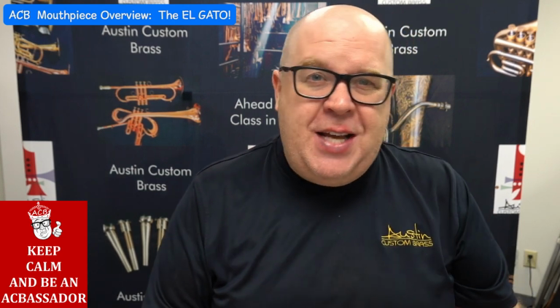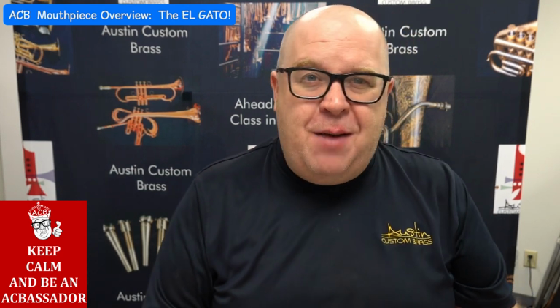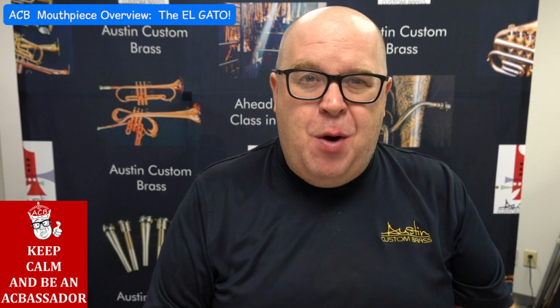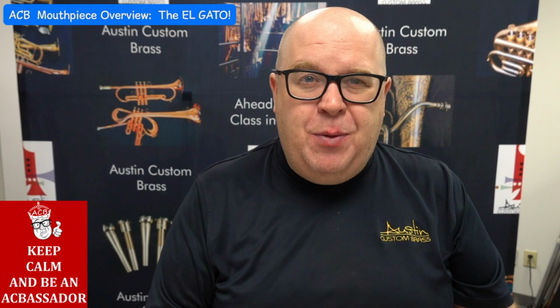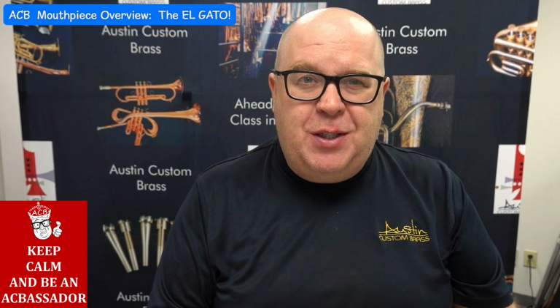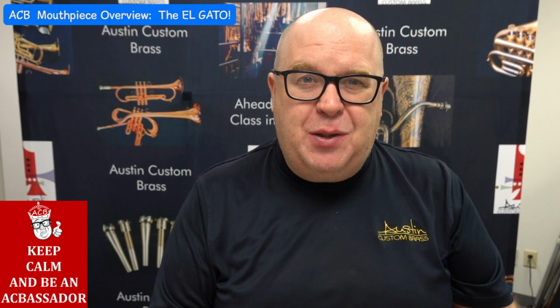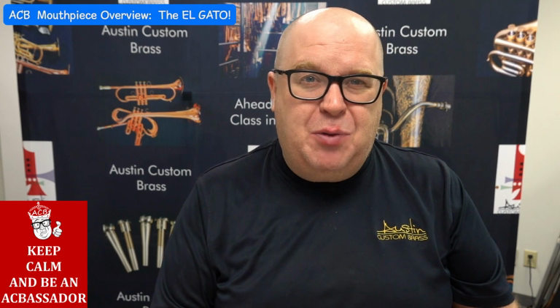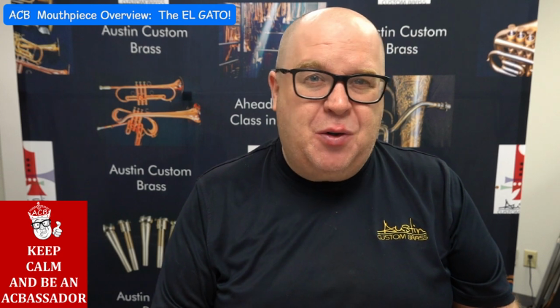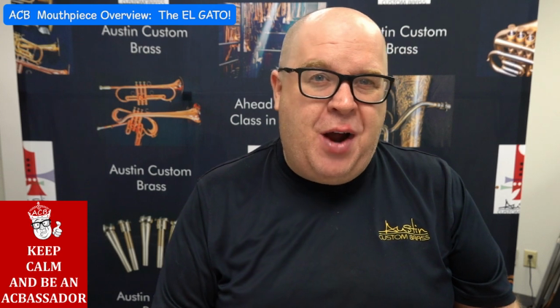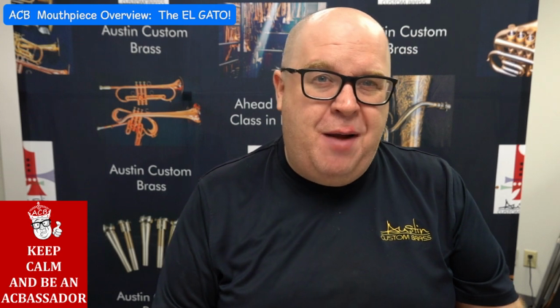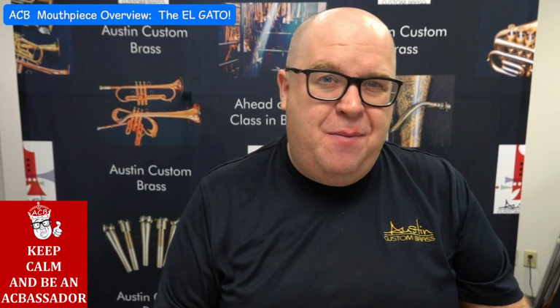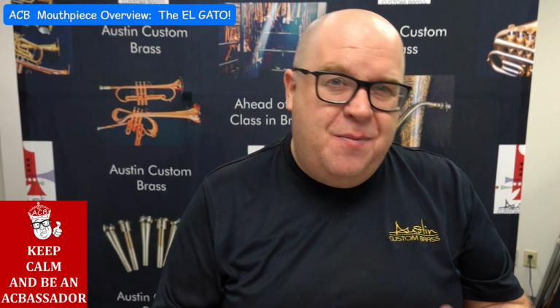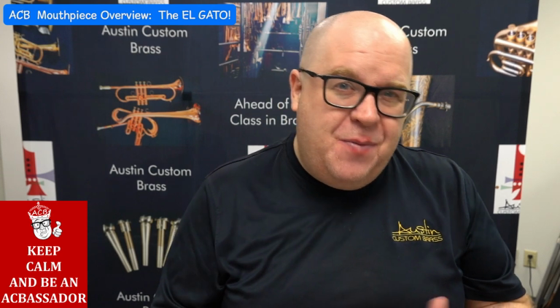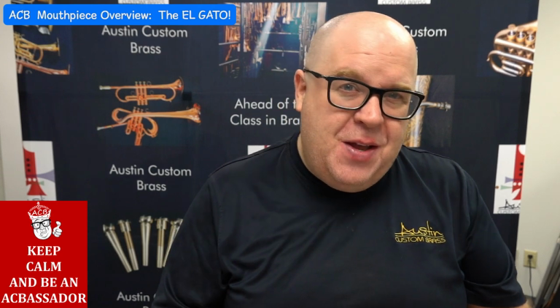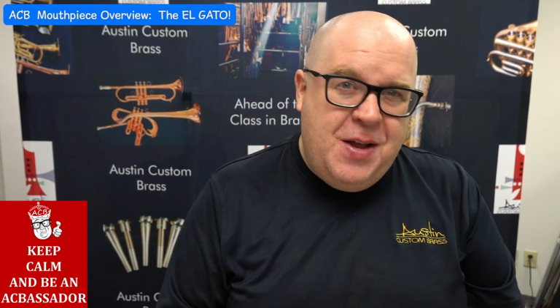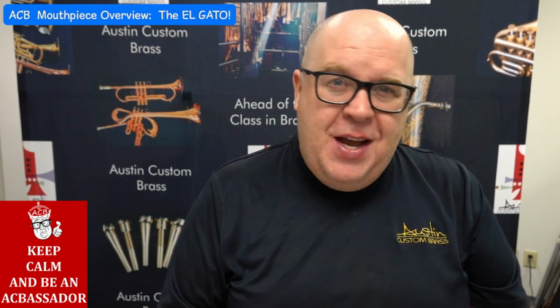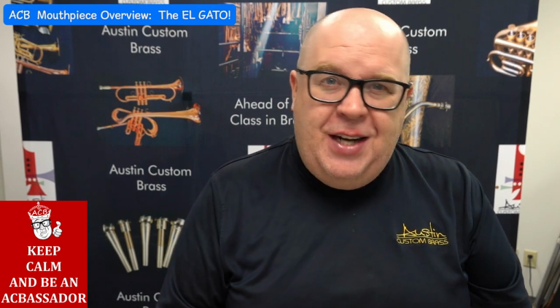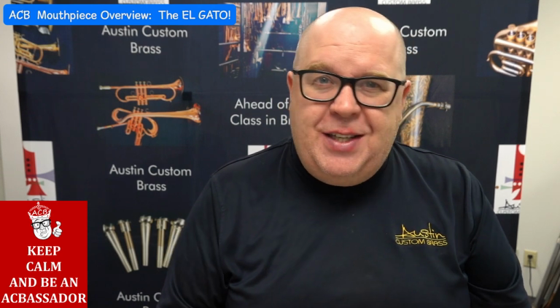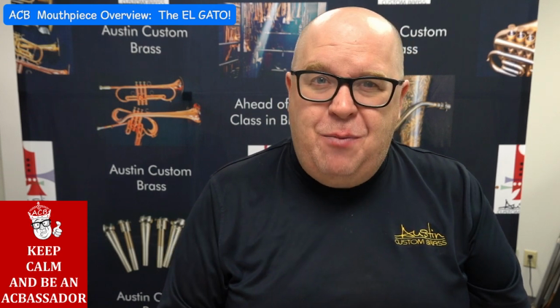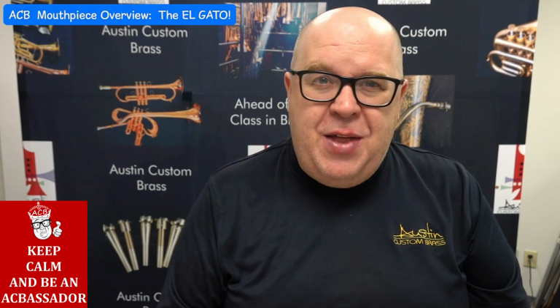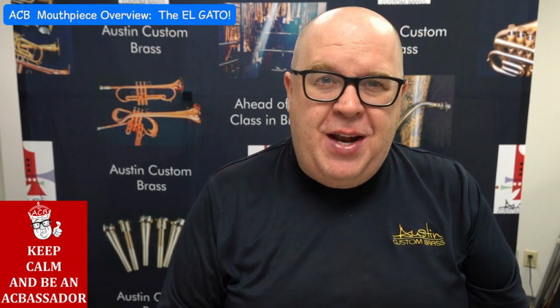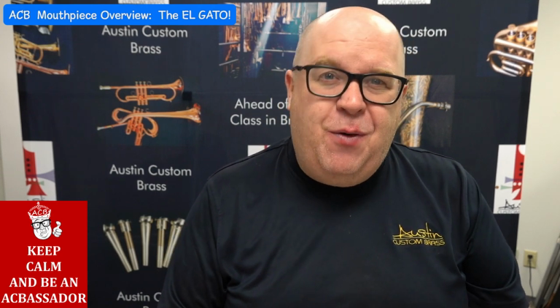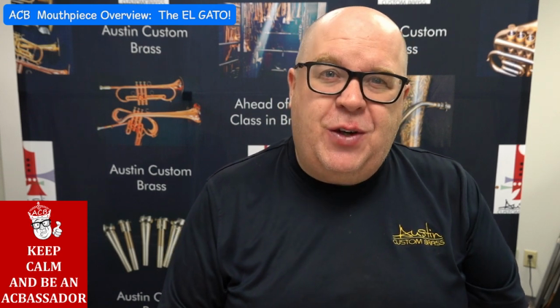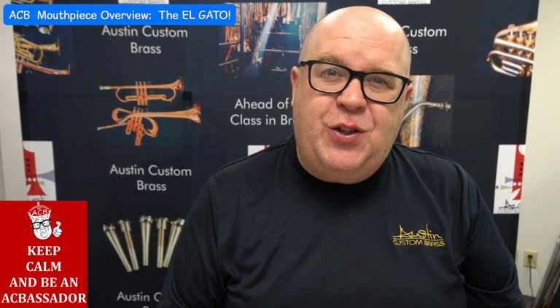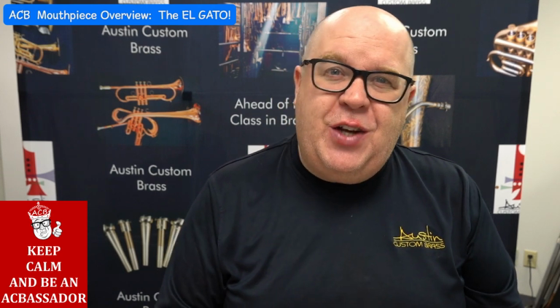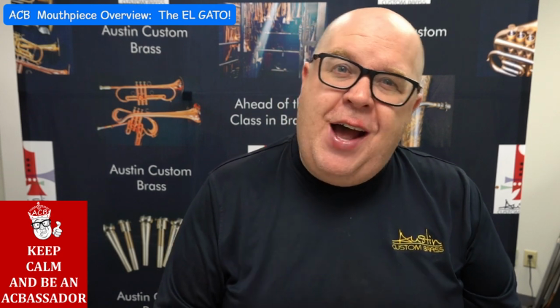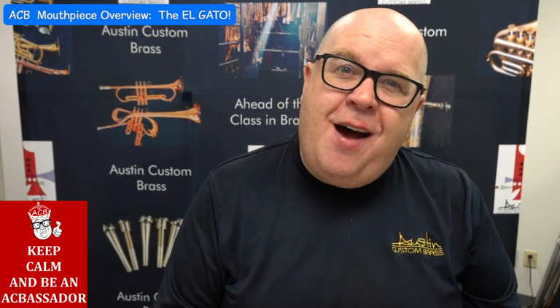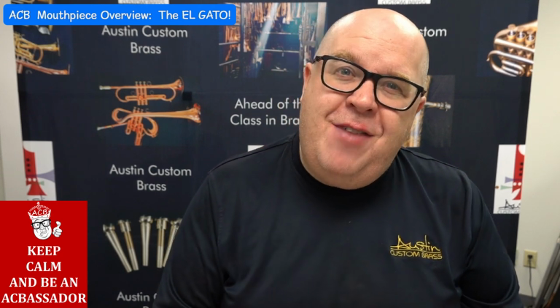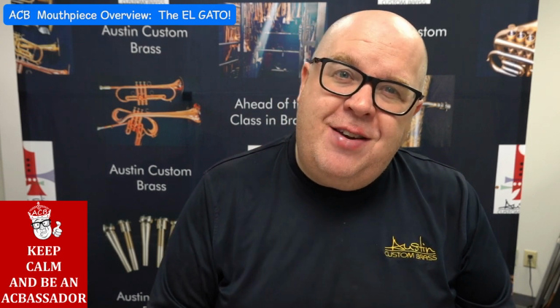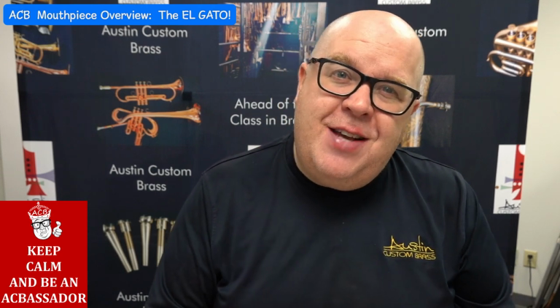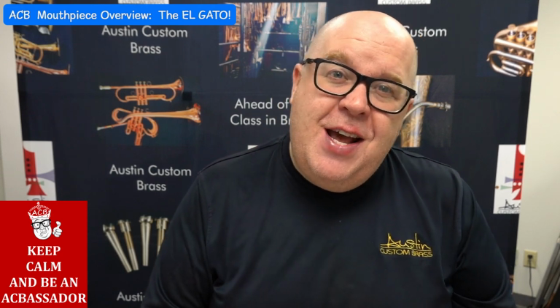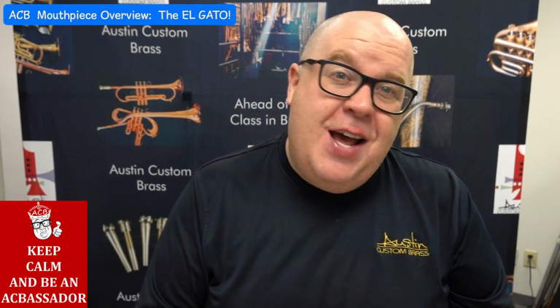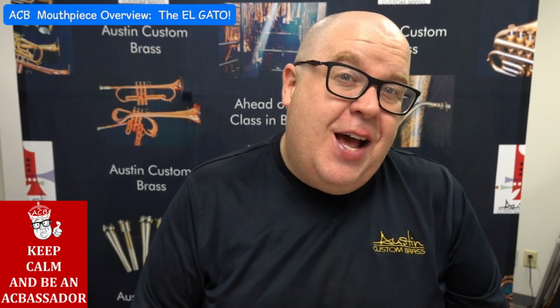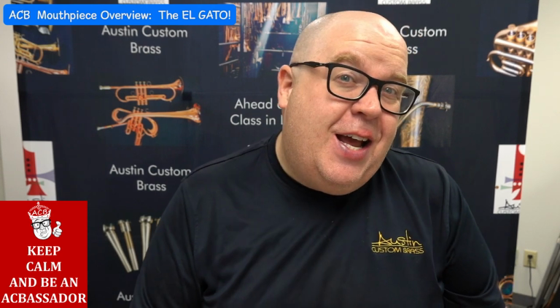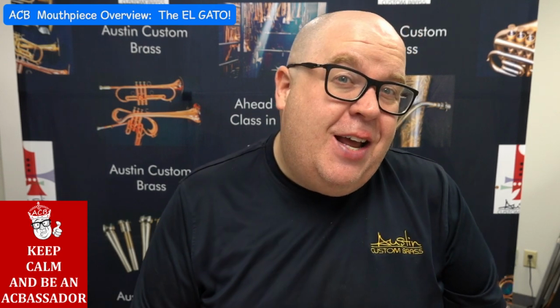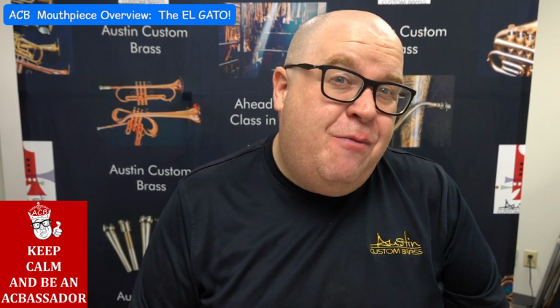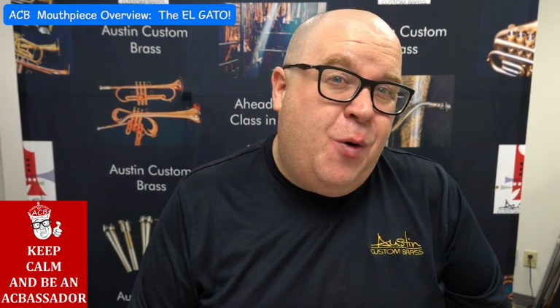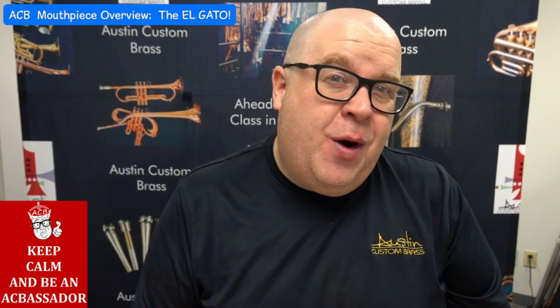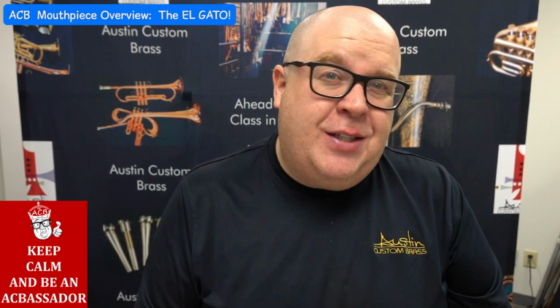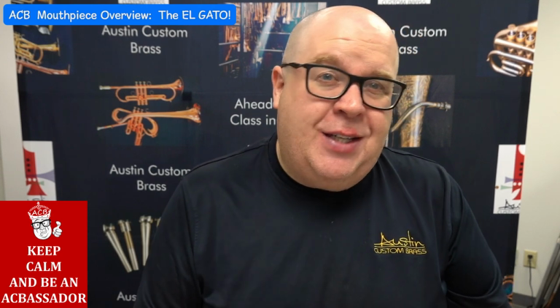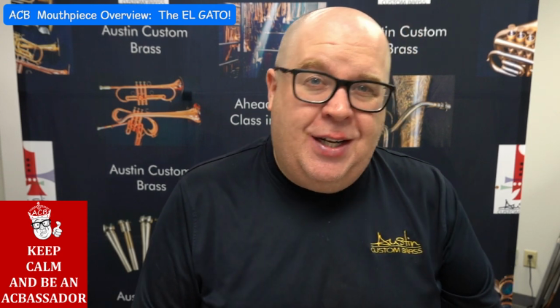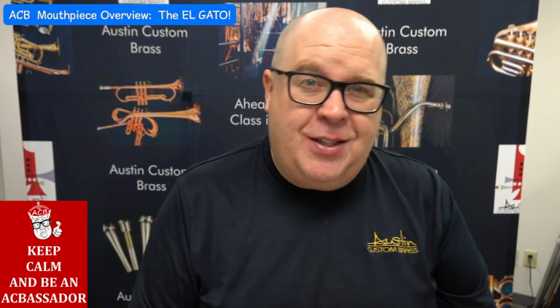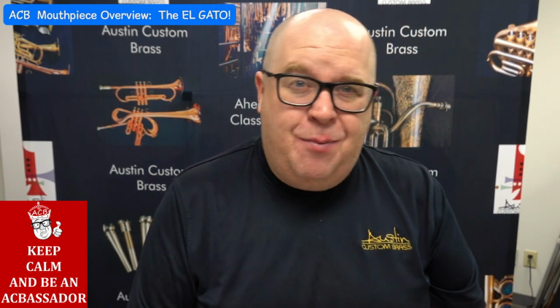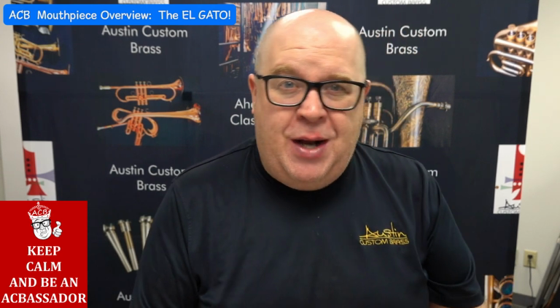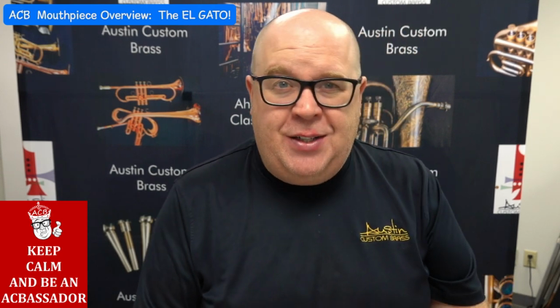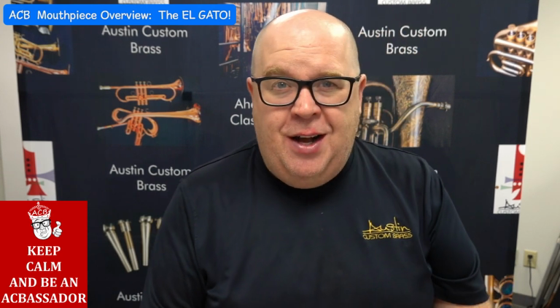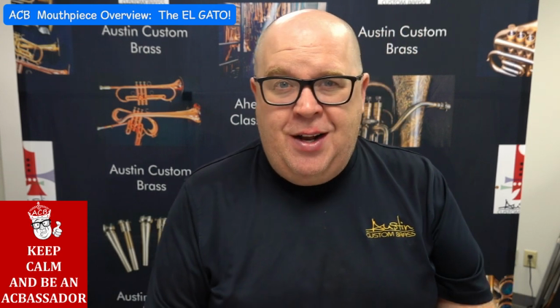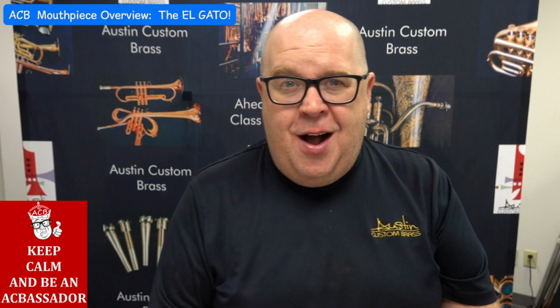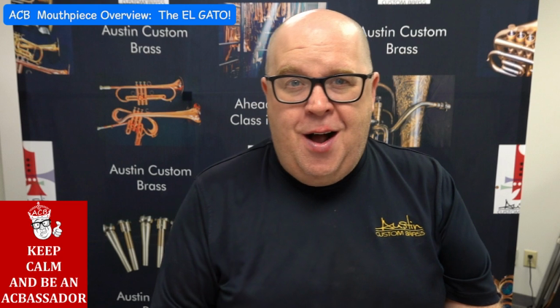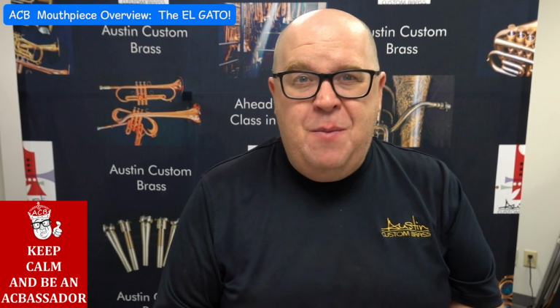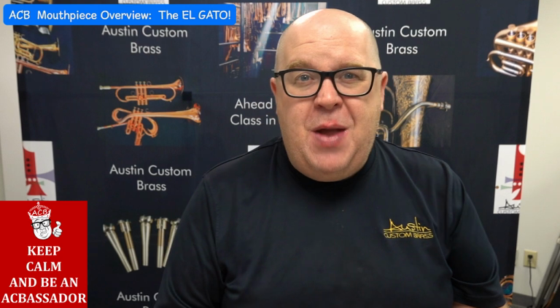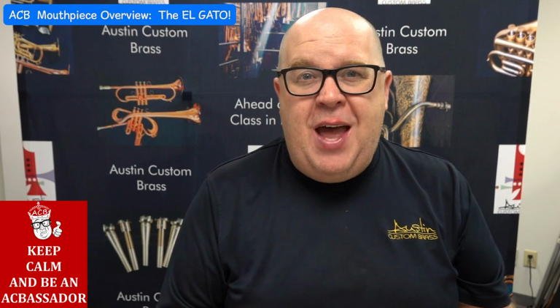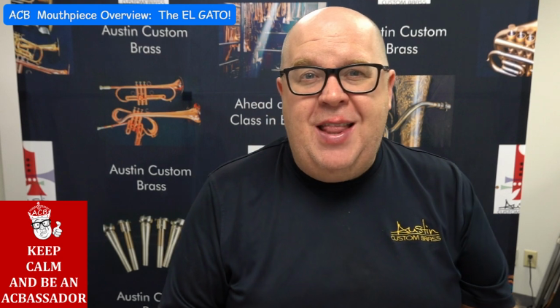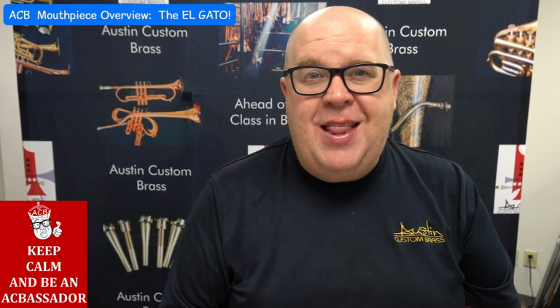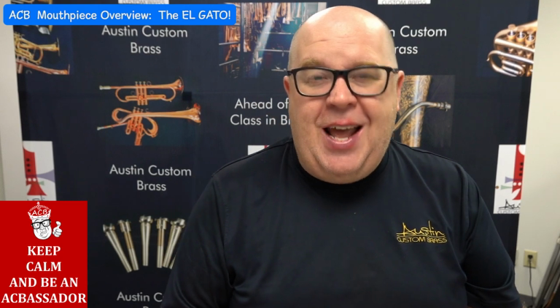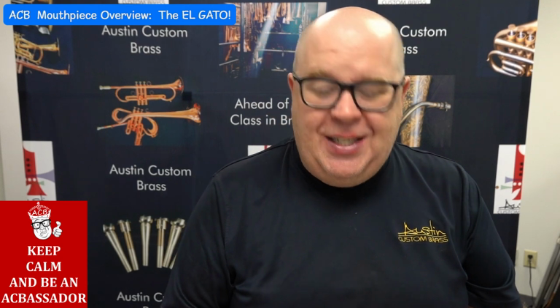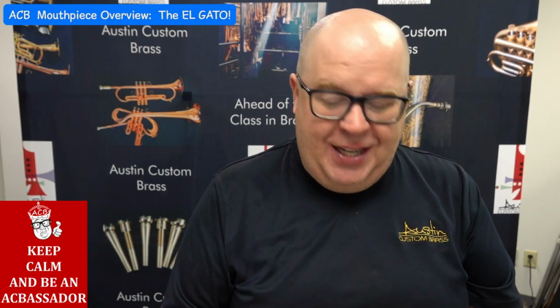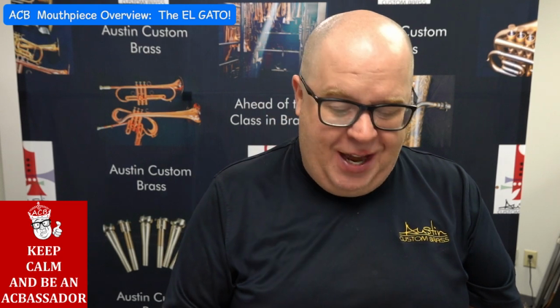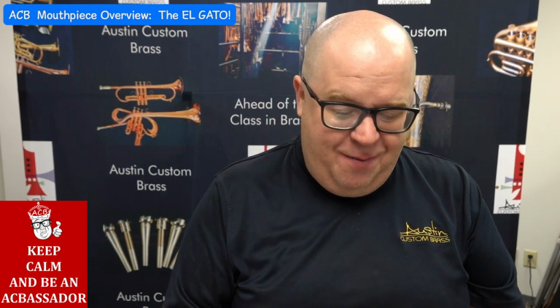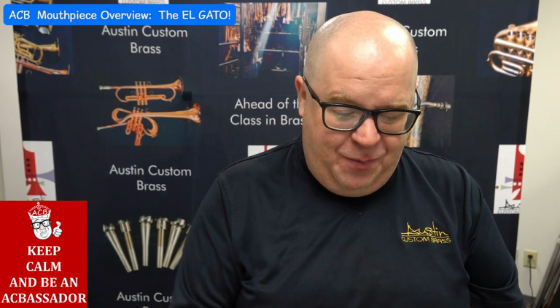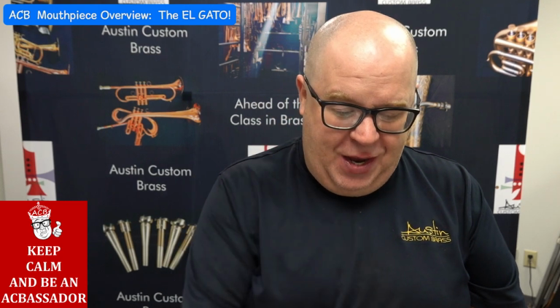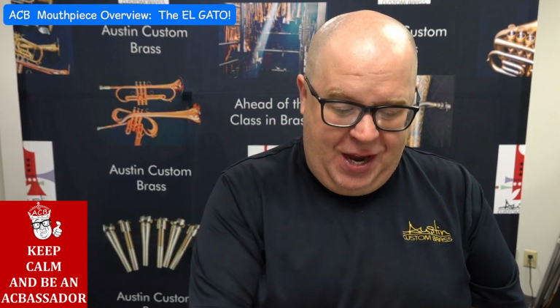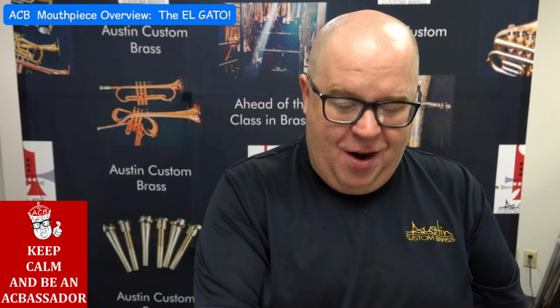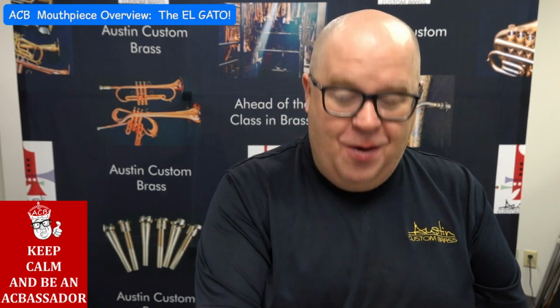Take a moment to subscribe. Hit us up with any questions you have at info@austincustombrass.com. Thanks again. Take care.